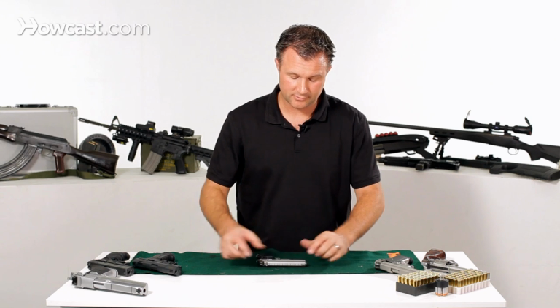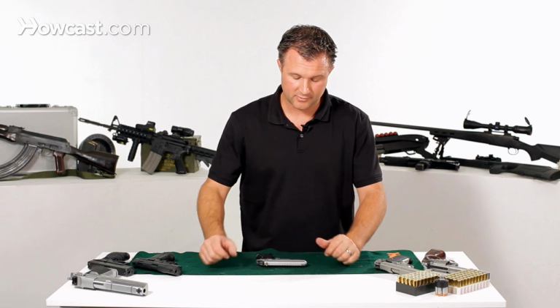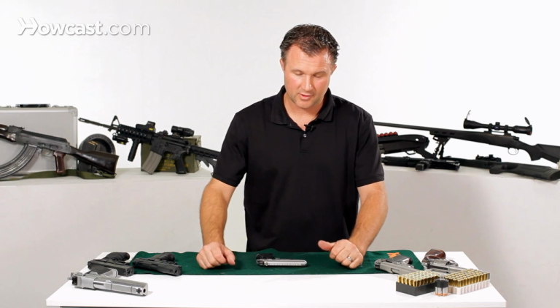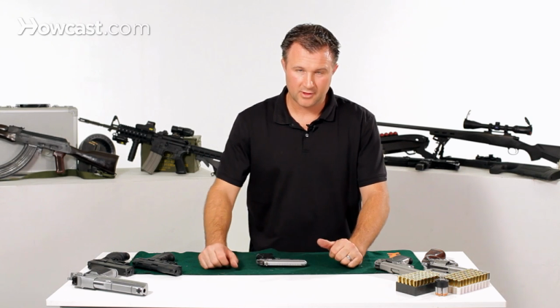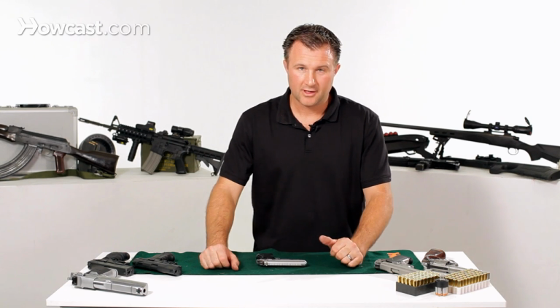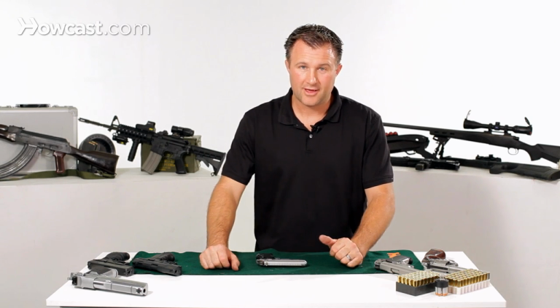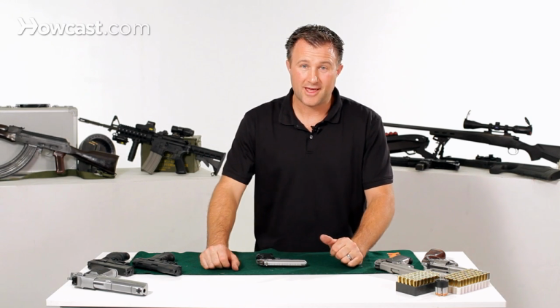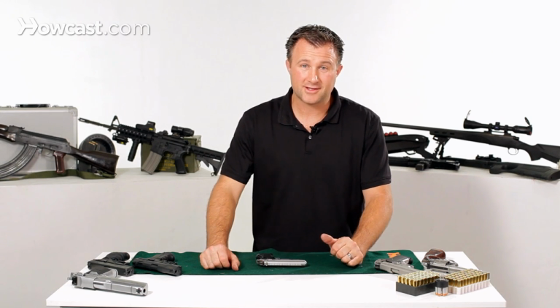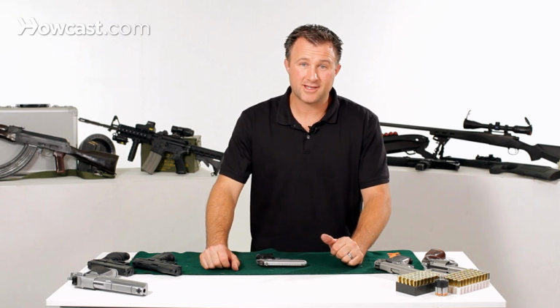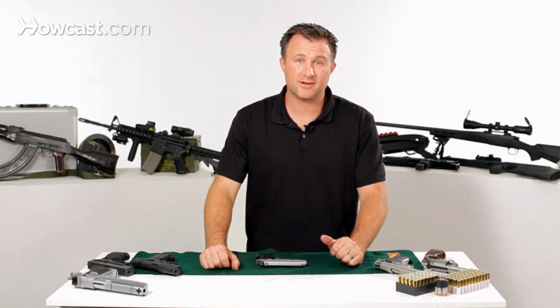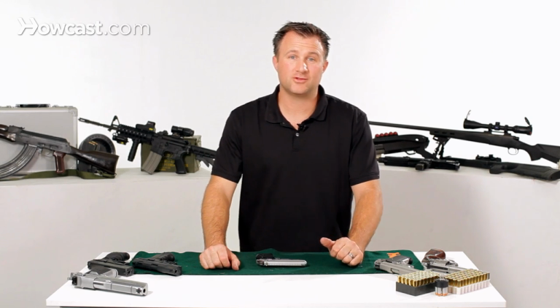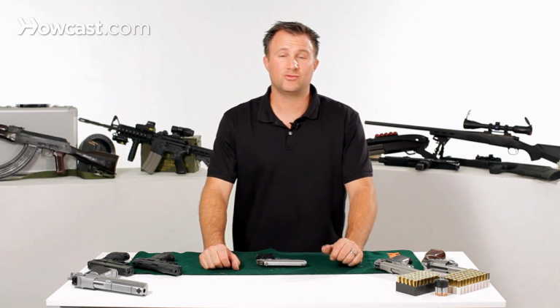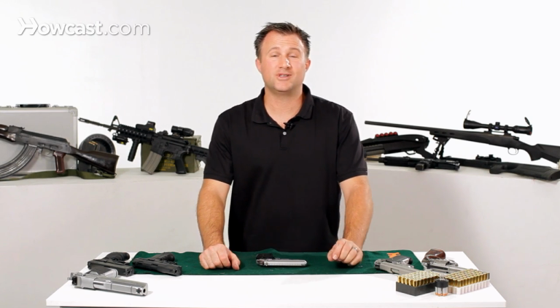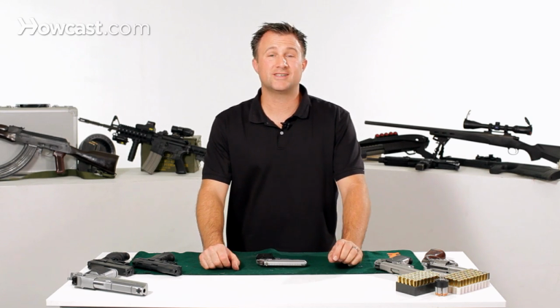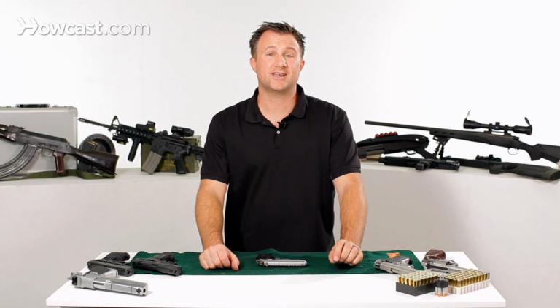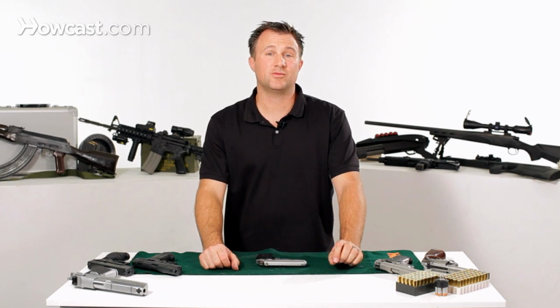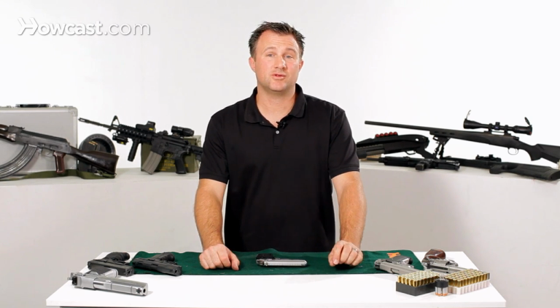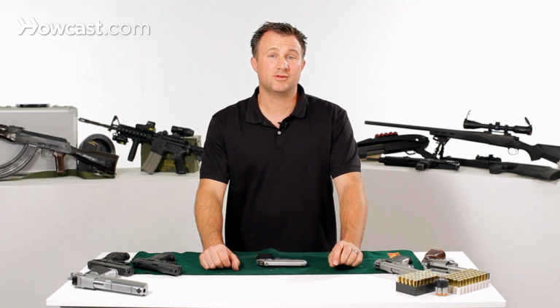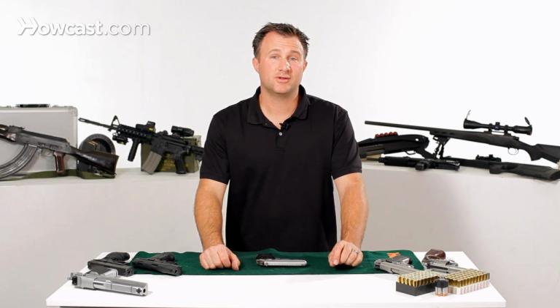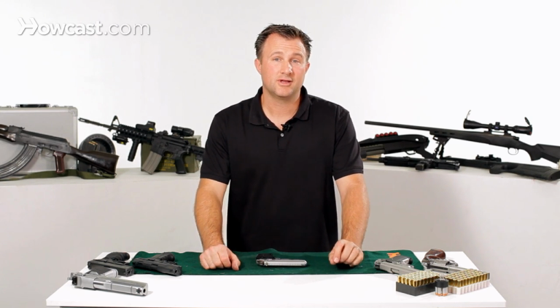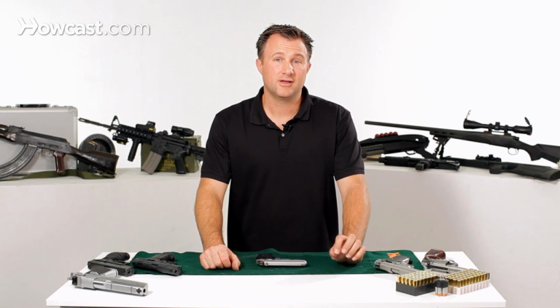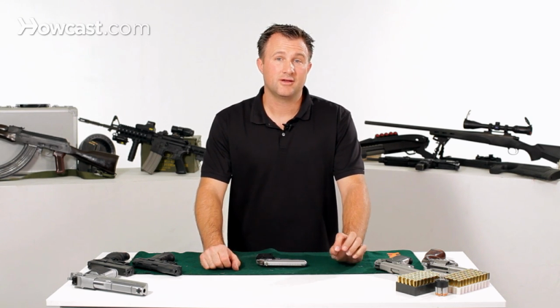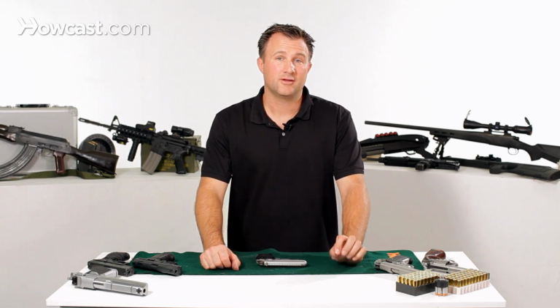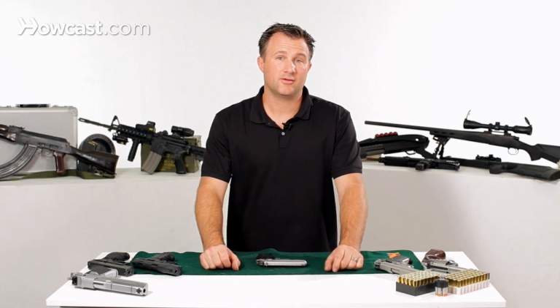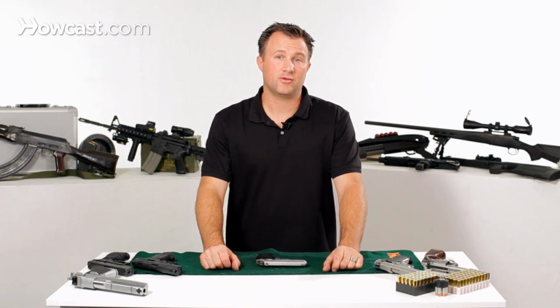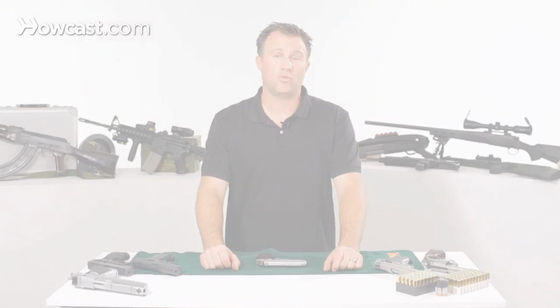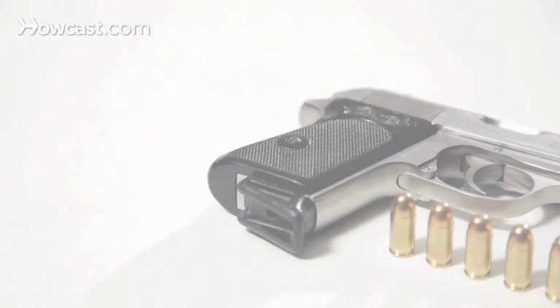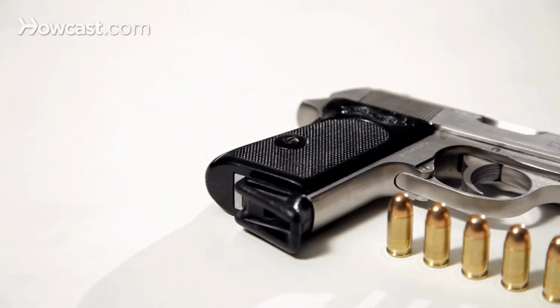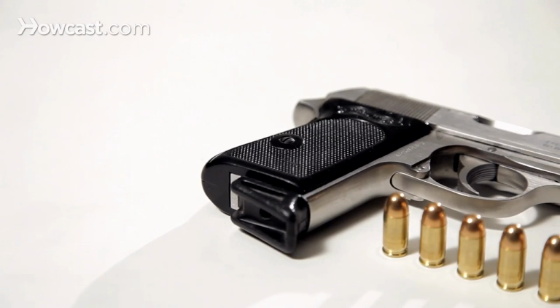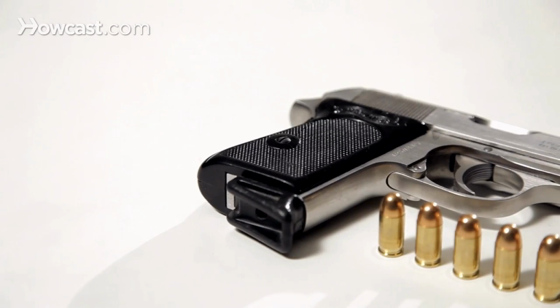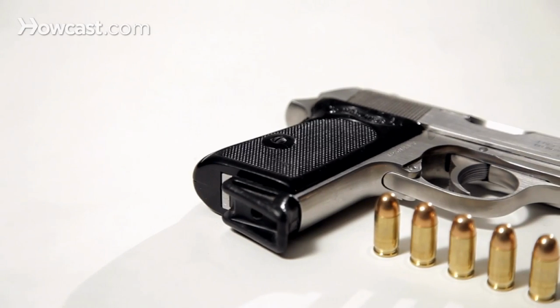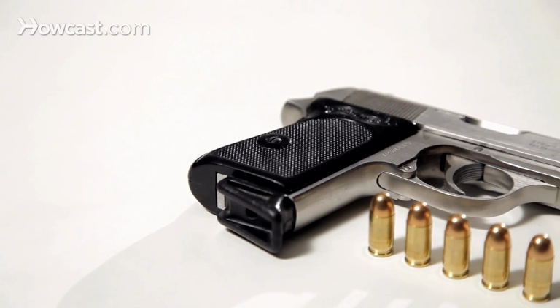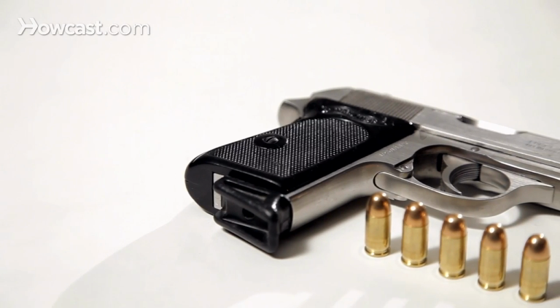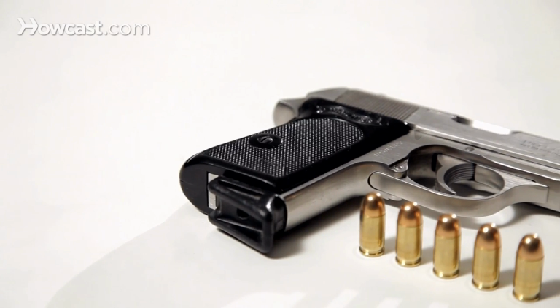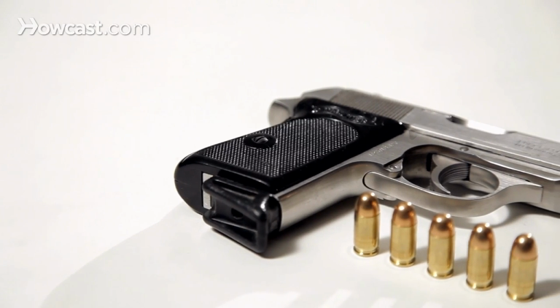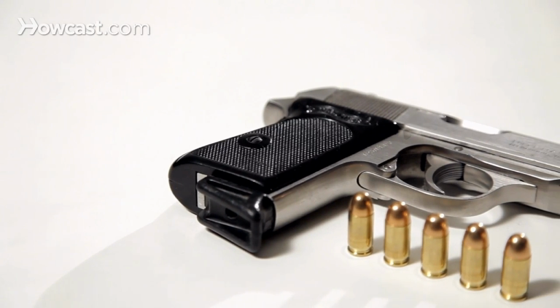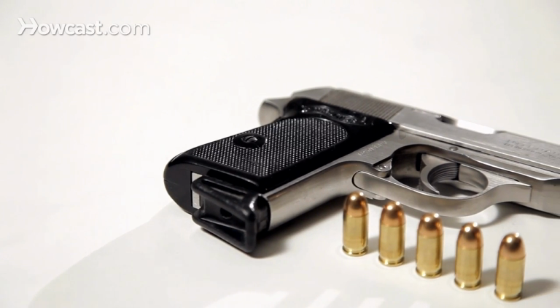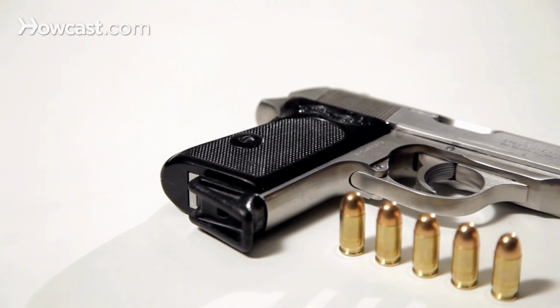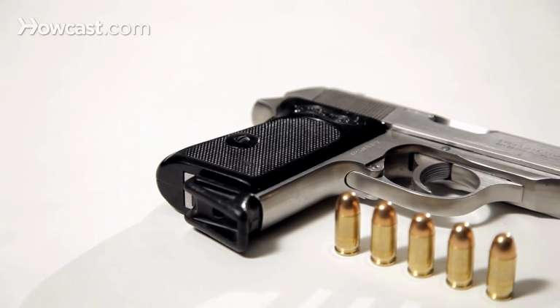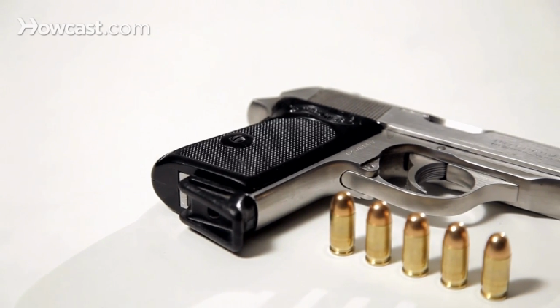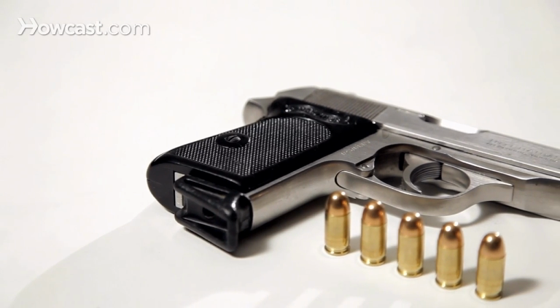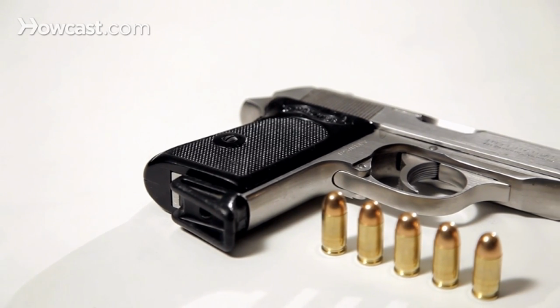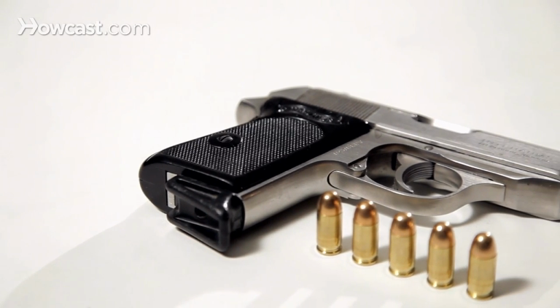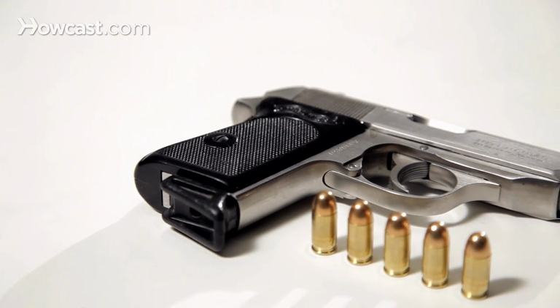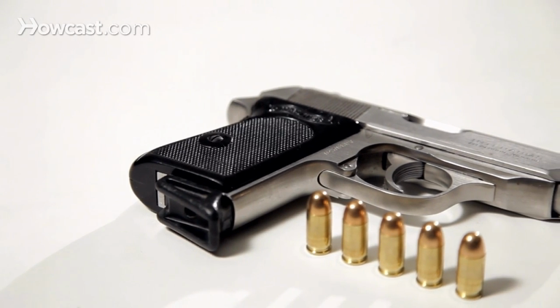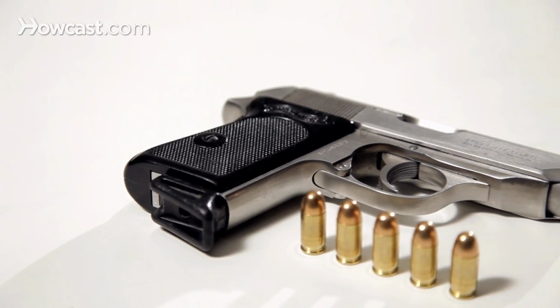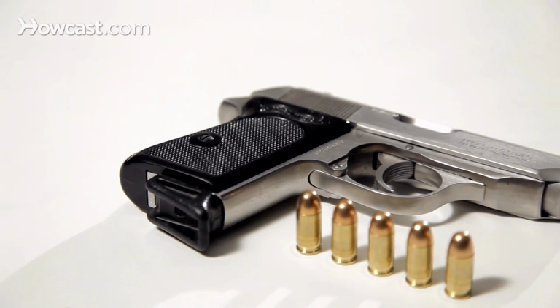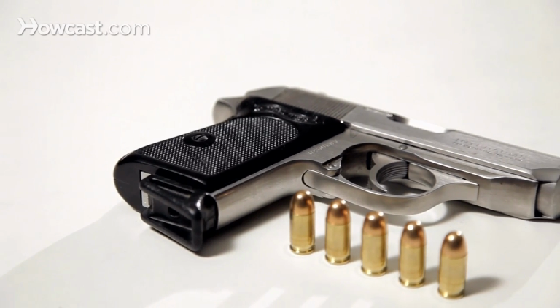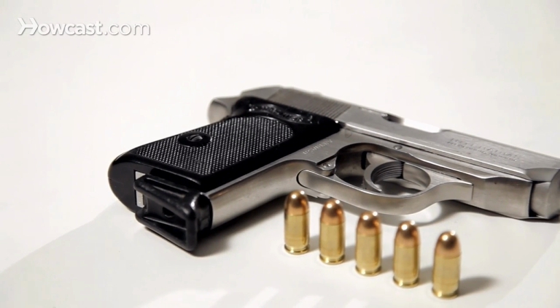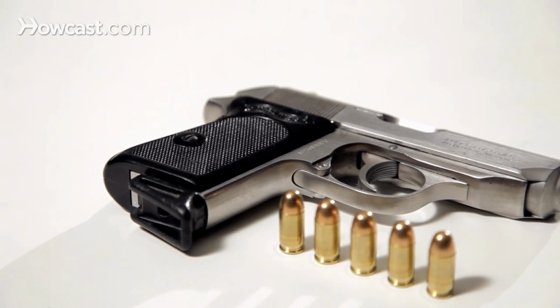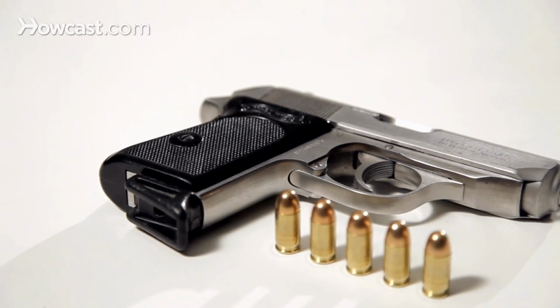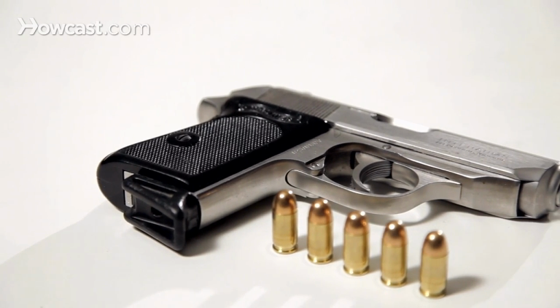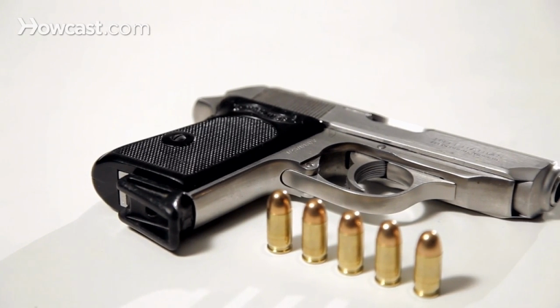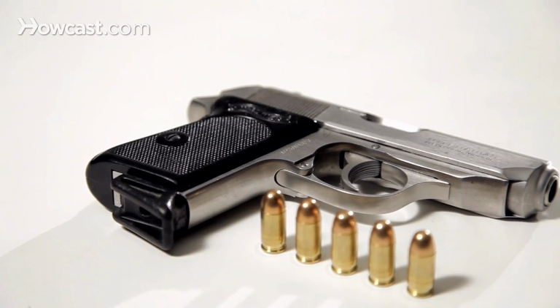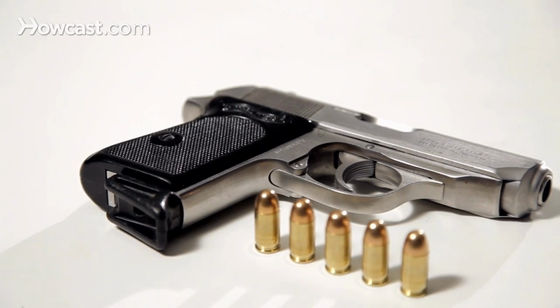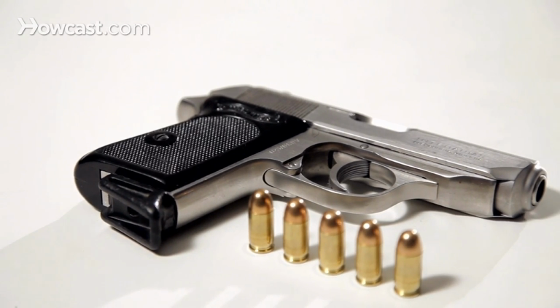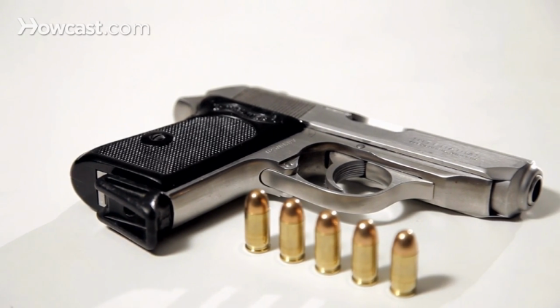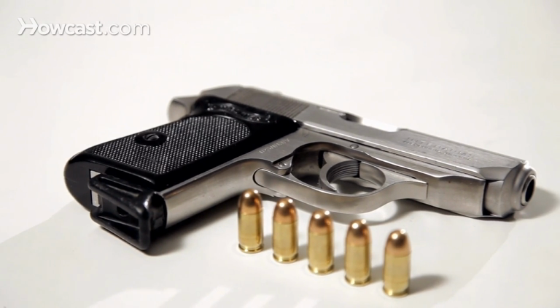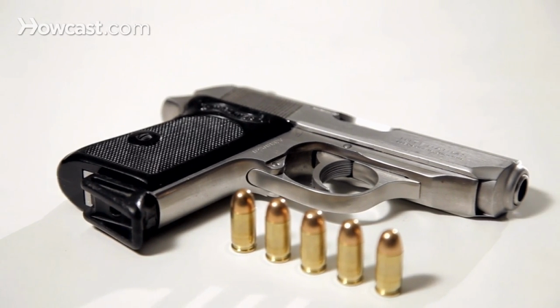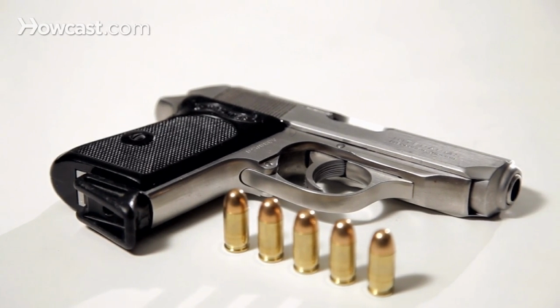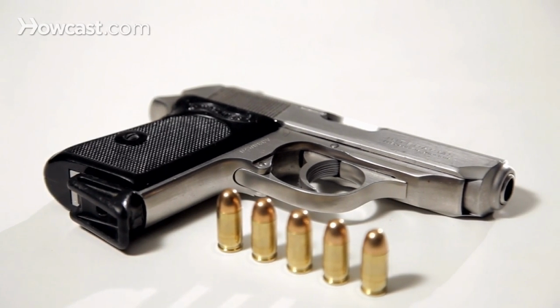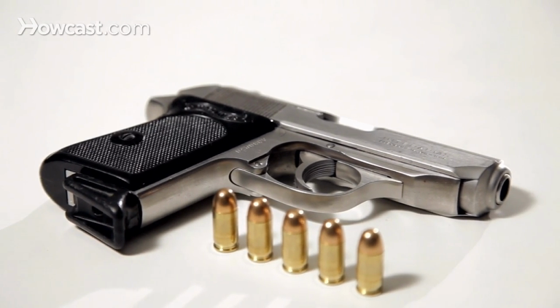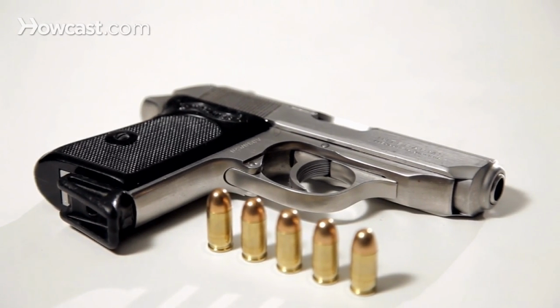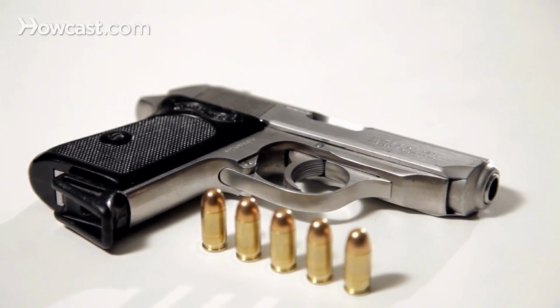So that is how to reassemble the Walther PPK 380 pistol.